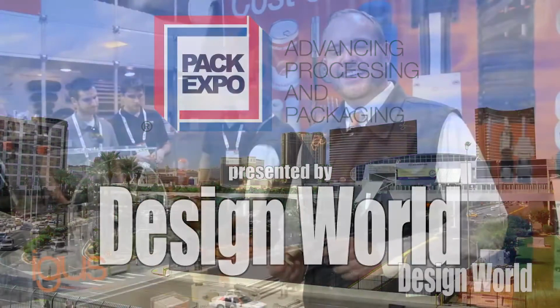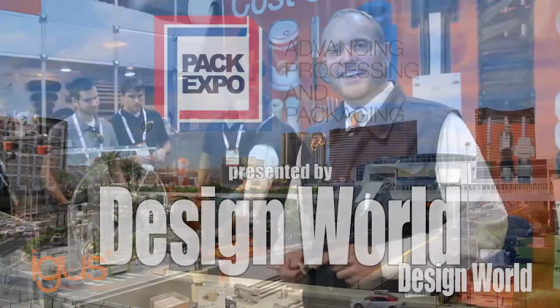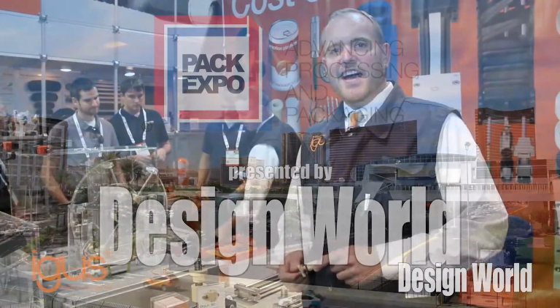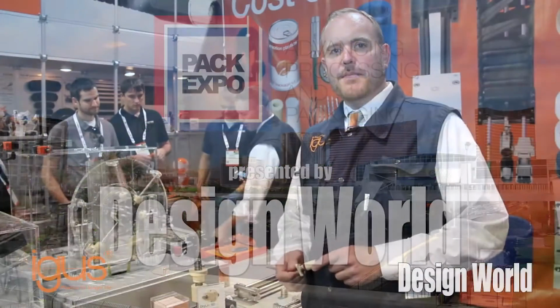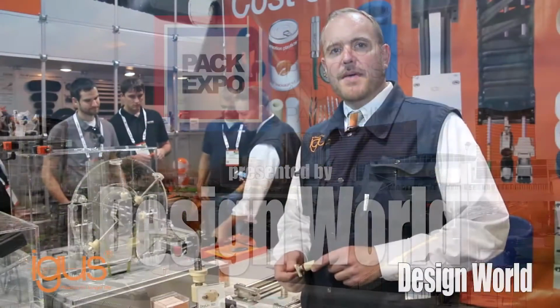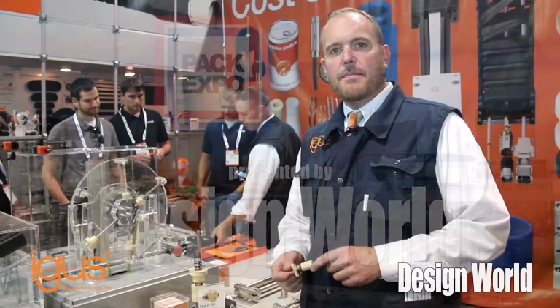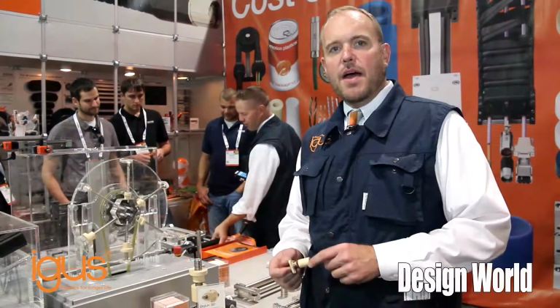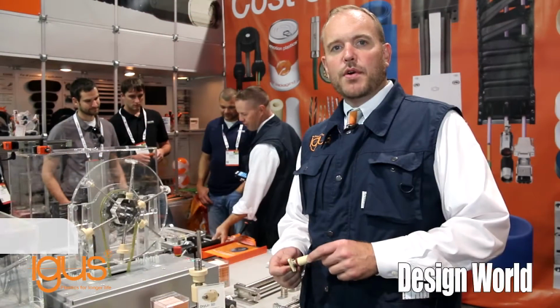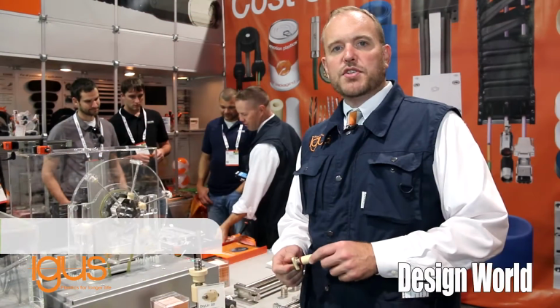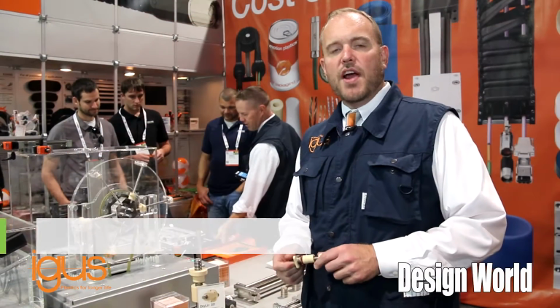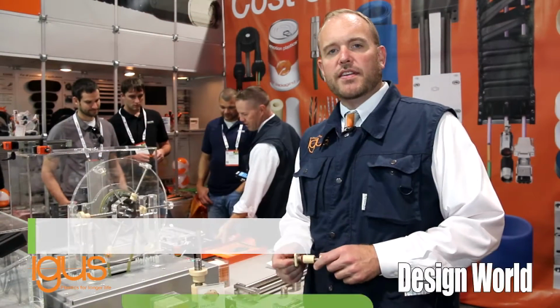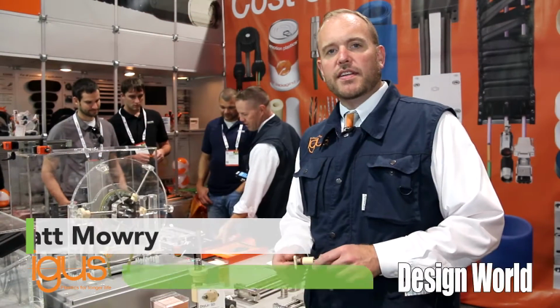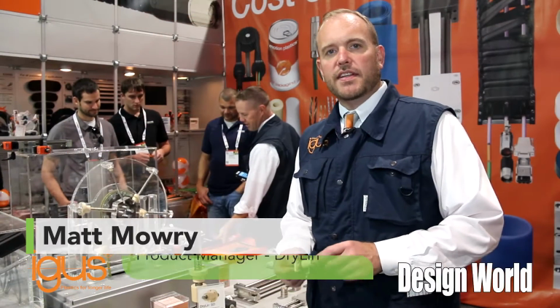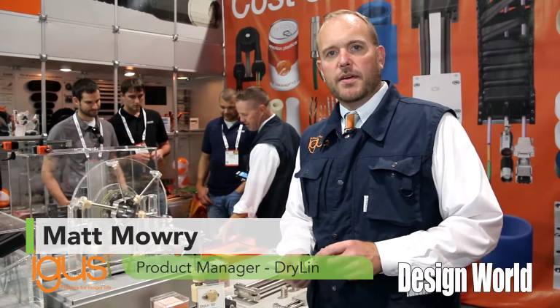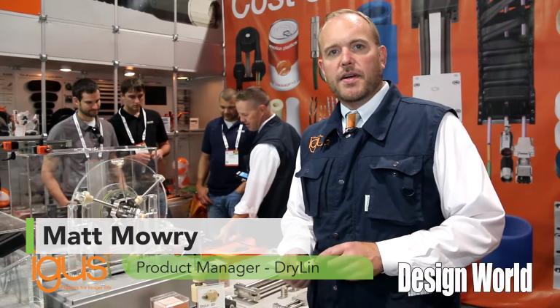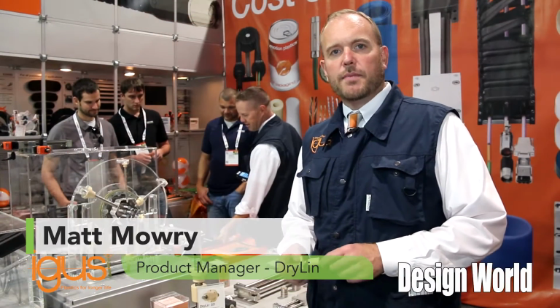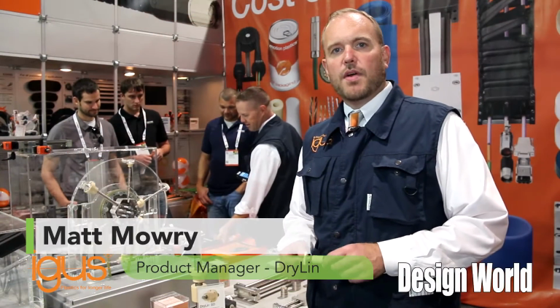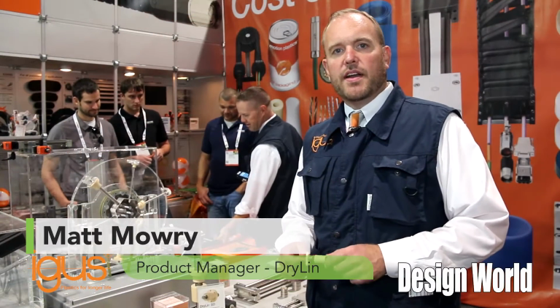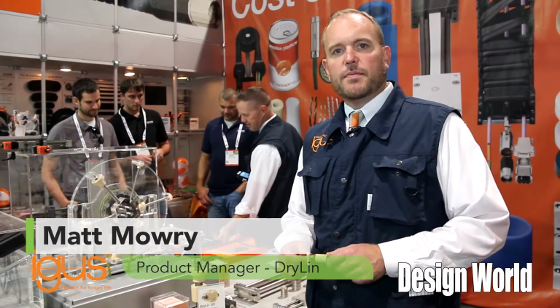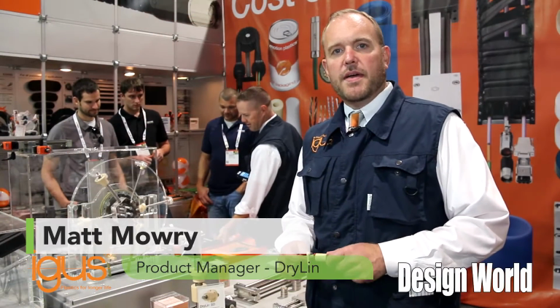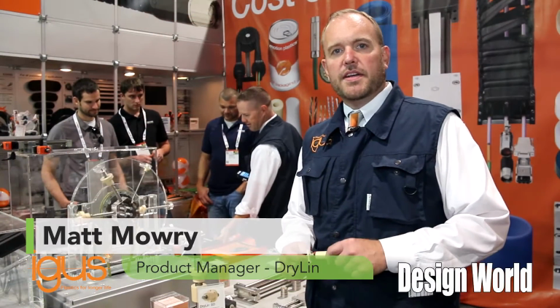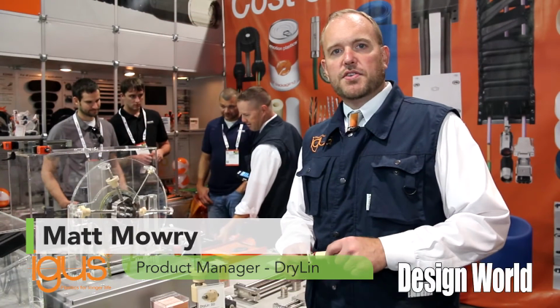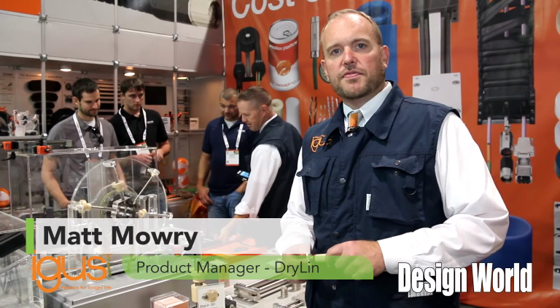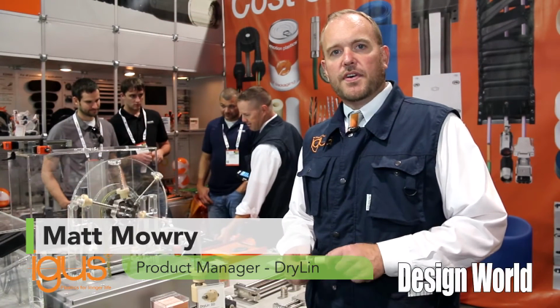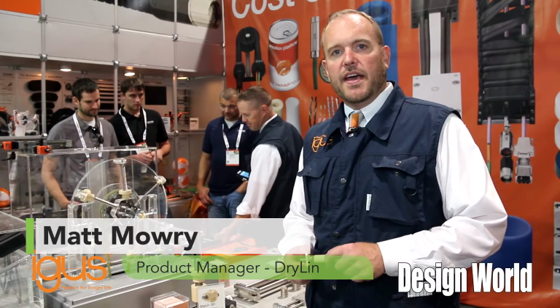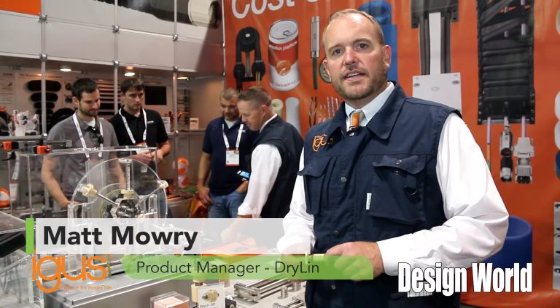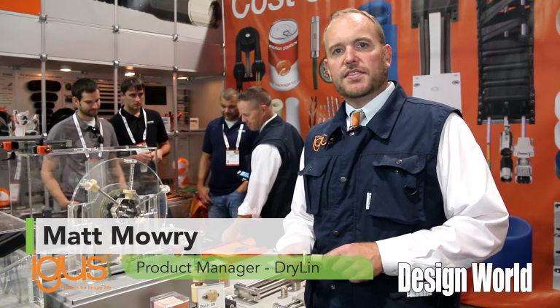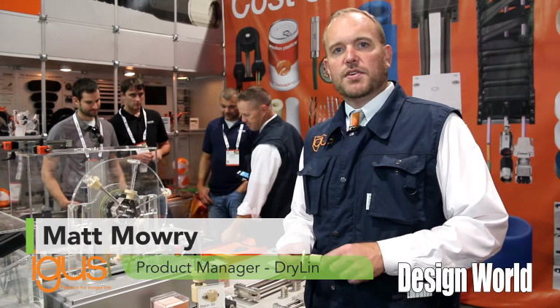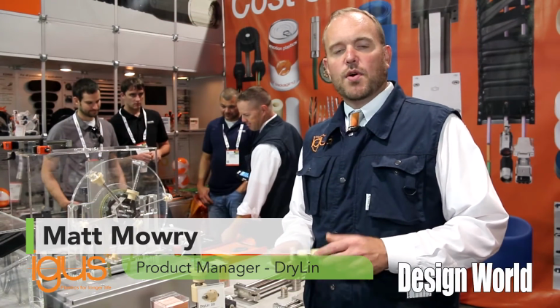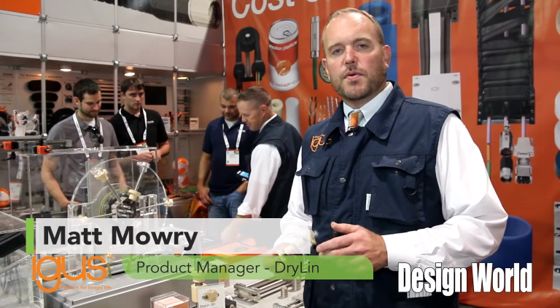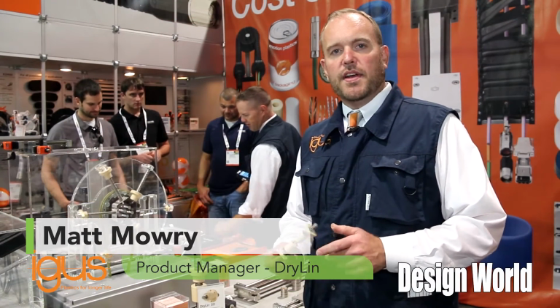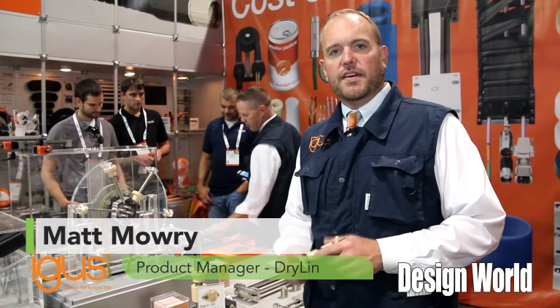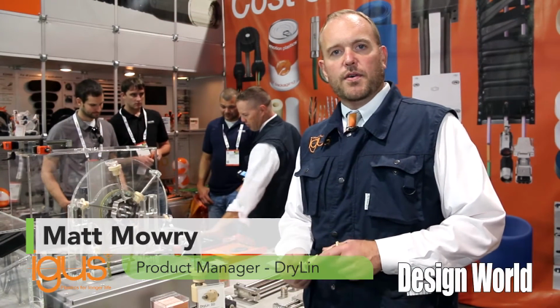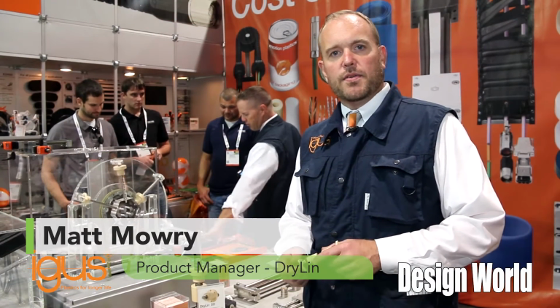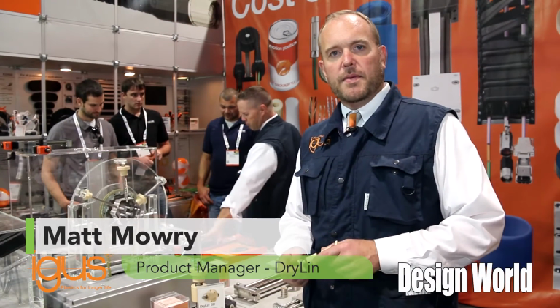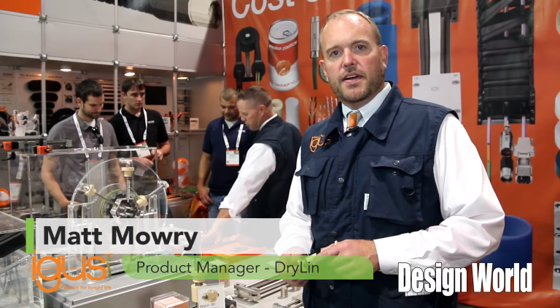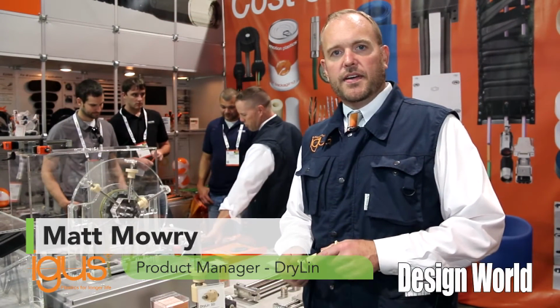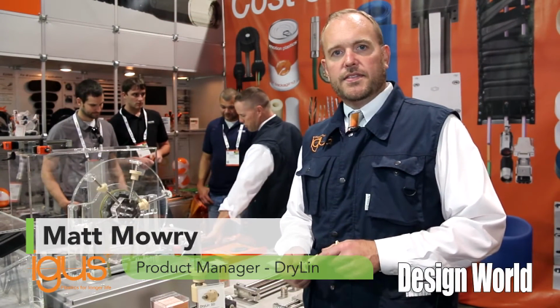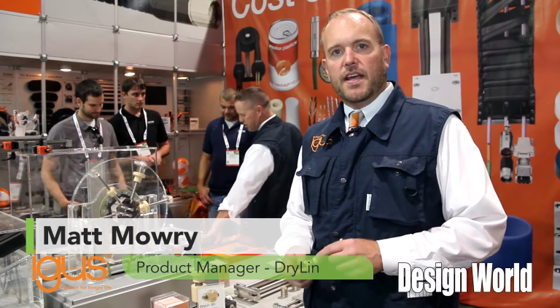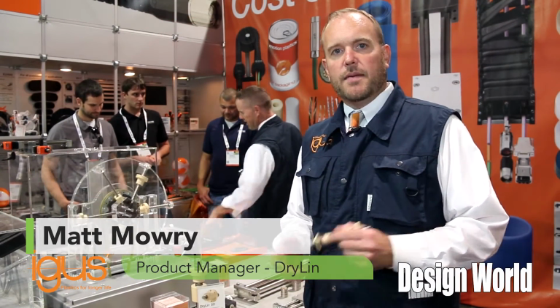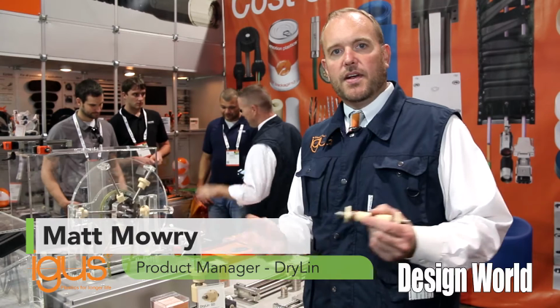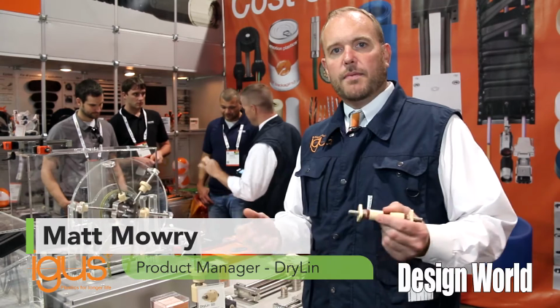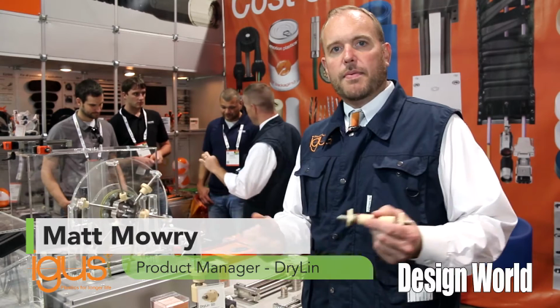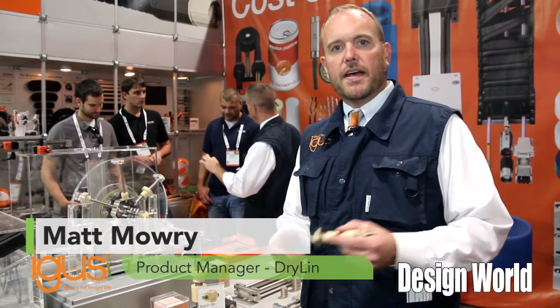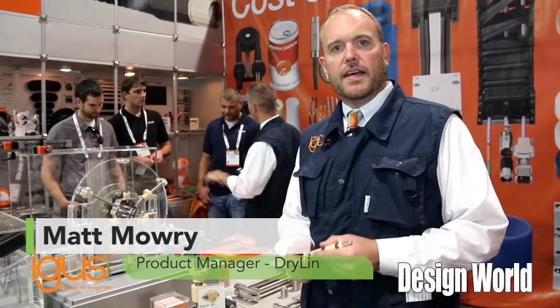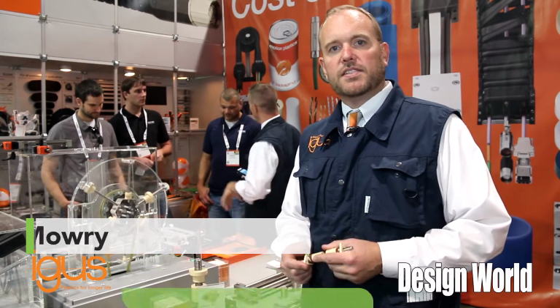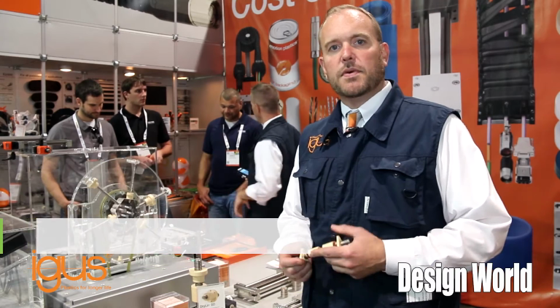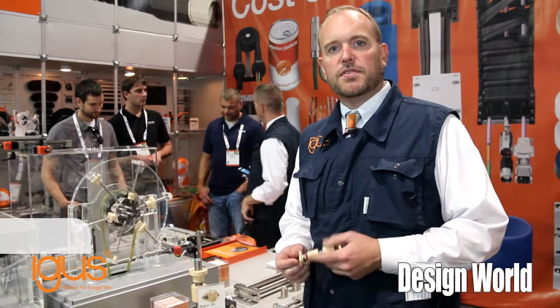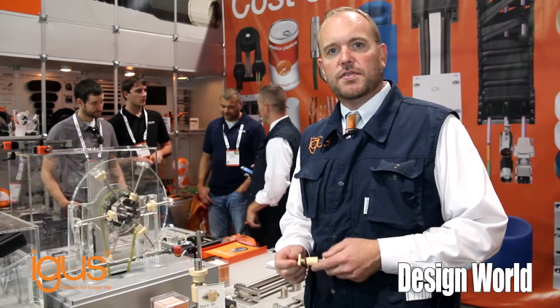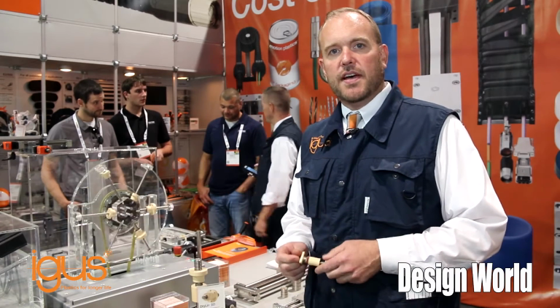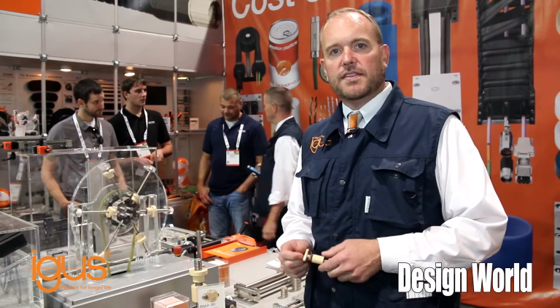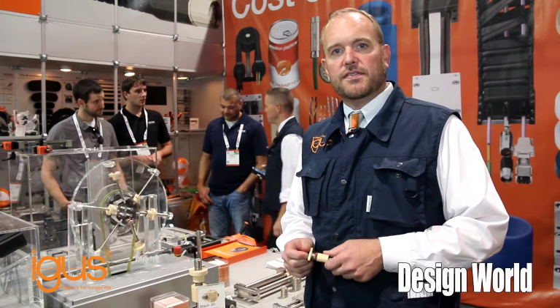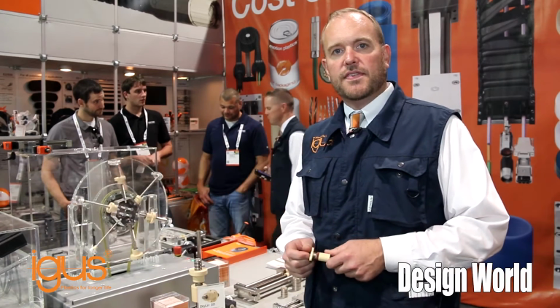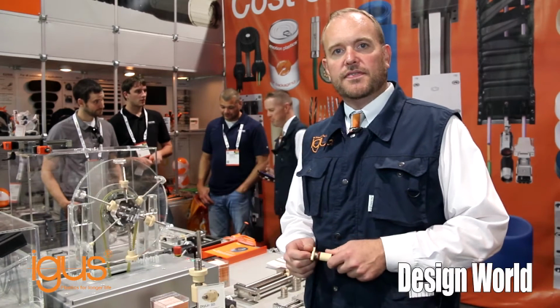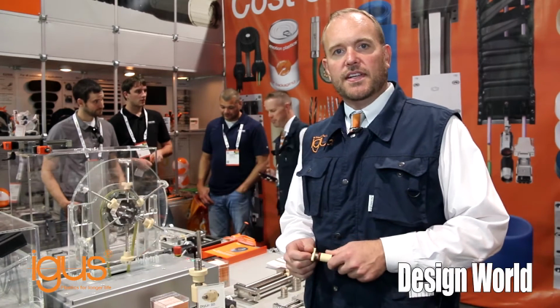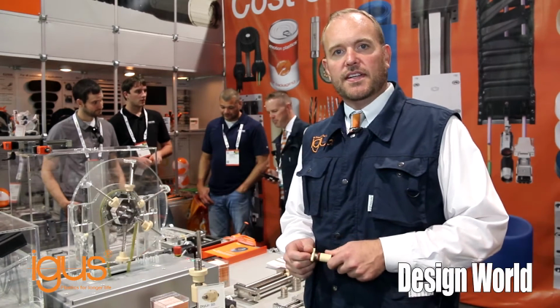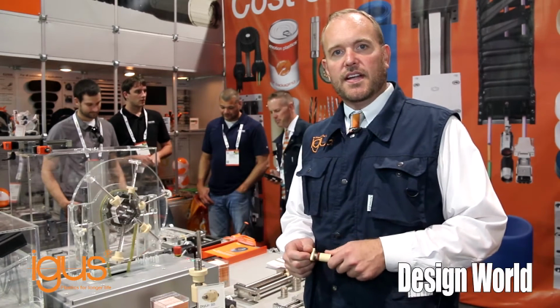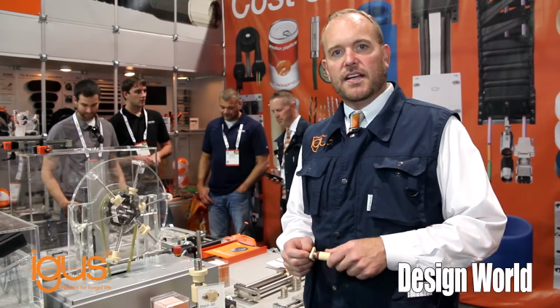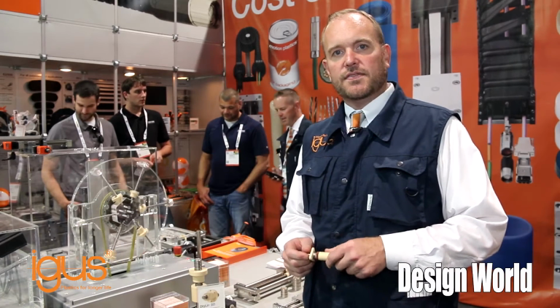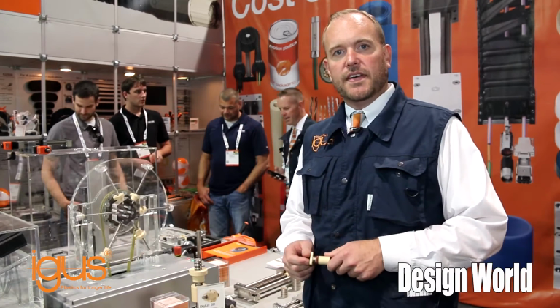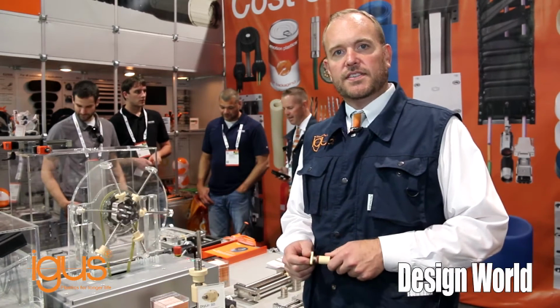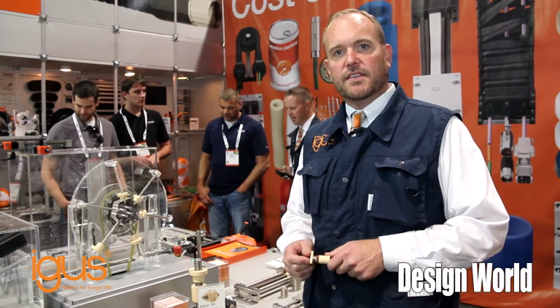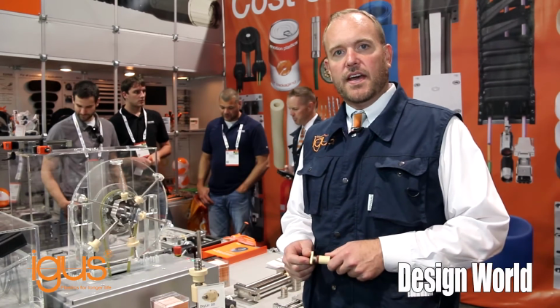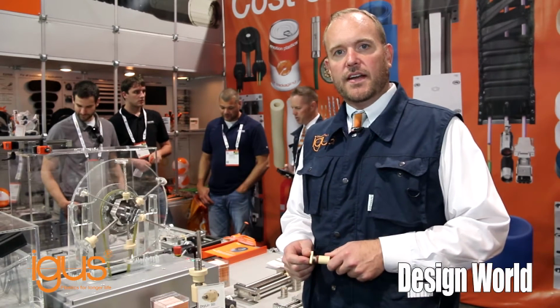Hi, I'm Matt Mowry, Dryland Linear Bearing Product Manager for Igus Incorporated in North America. Today I'm here at PAC Expo 2015 in Las Vegas, Nevada.